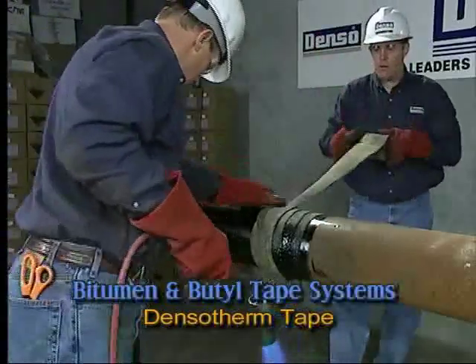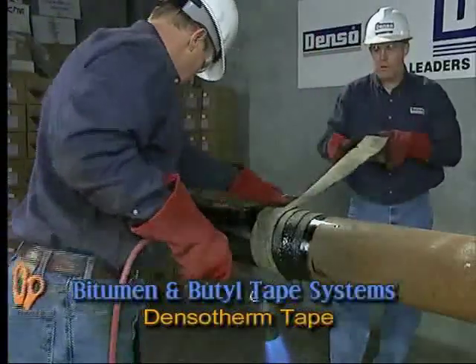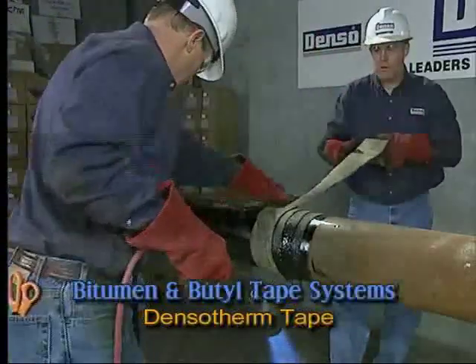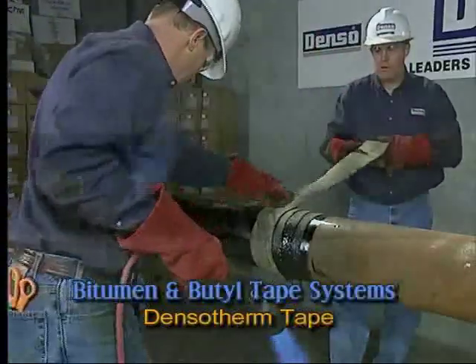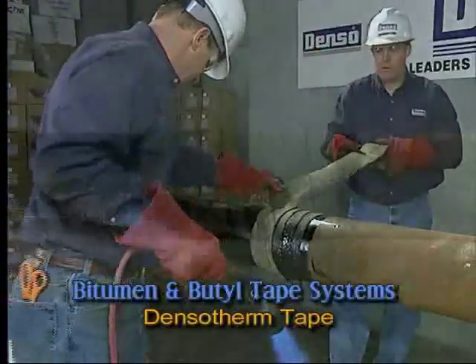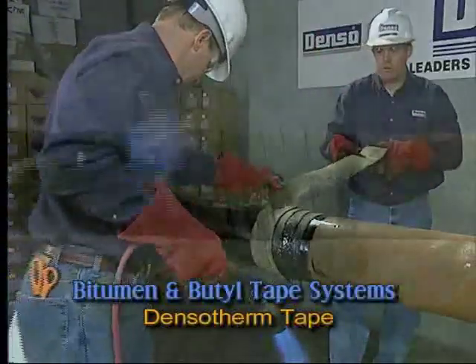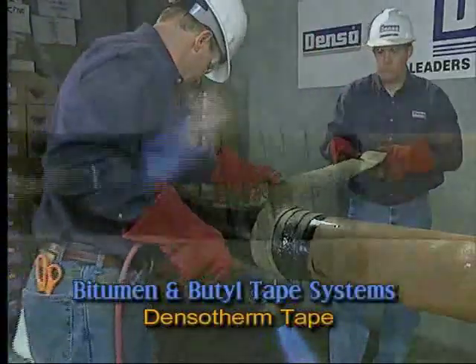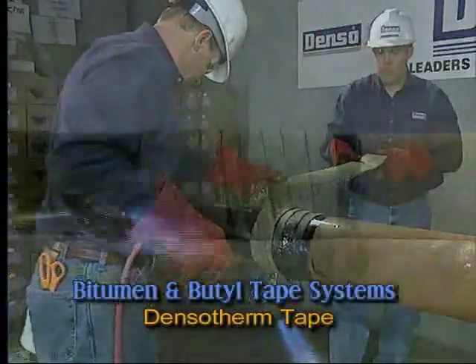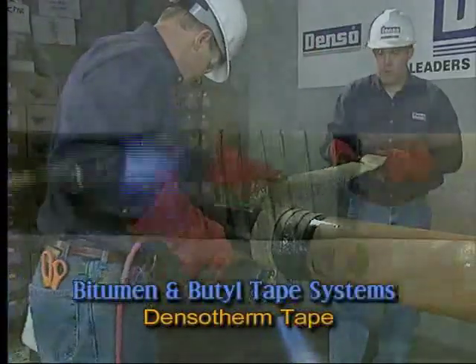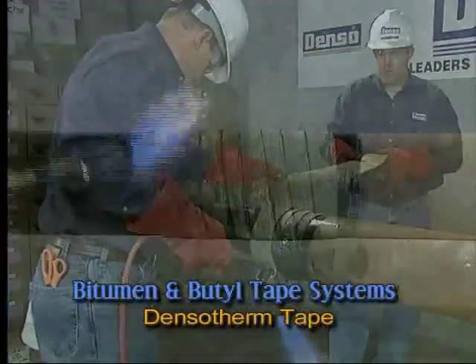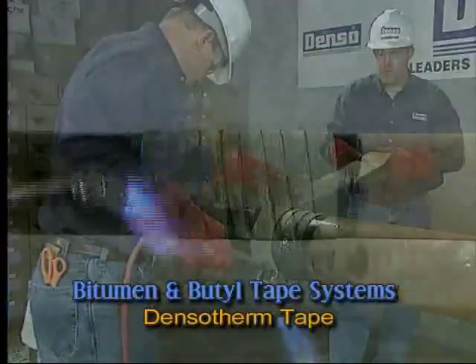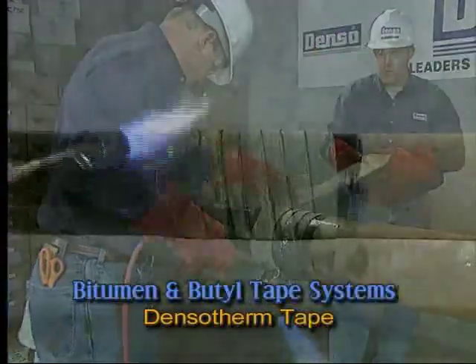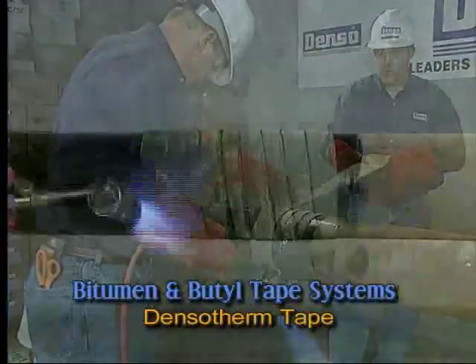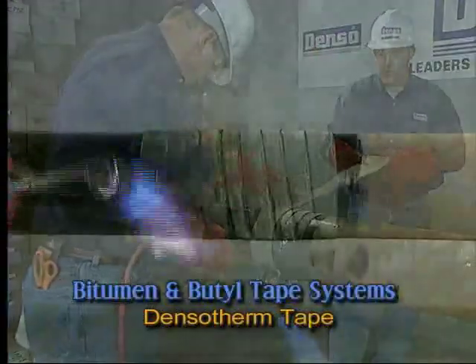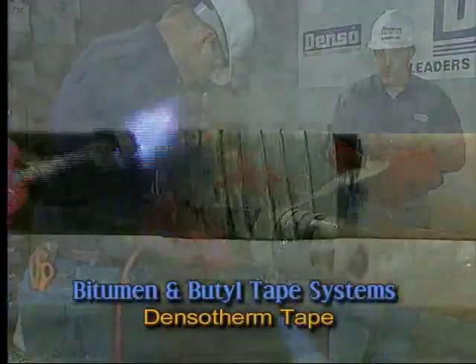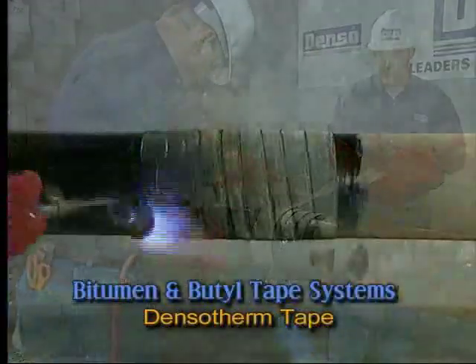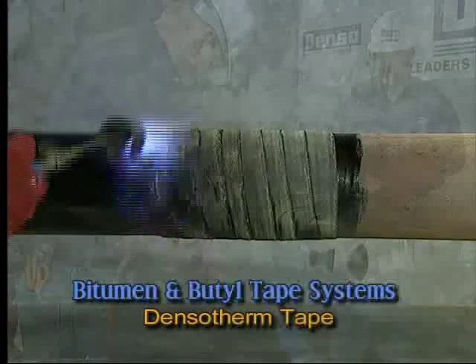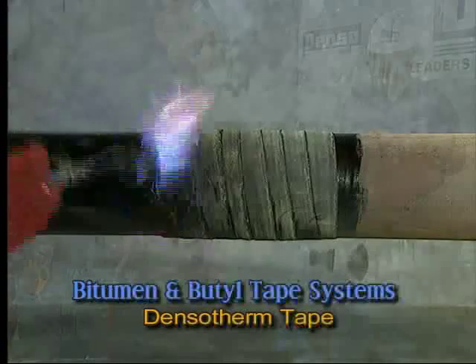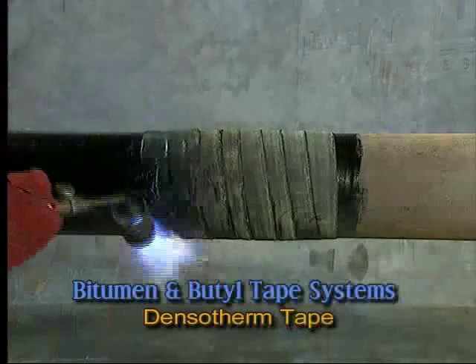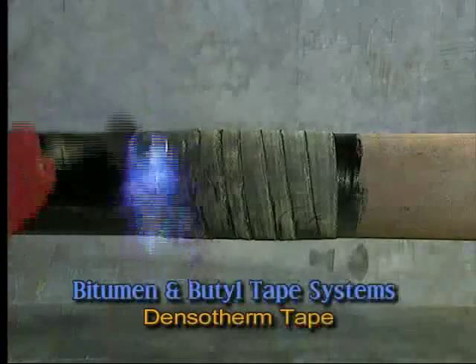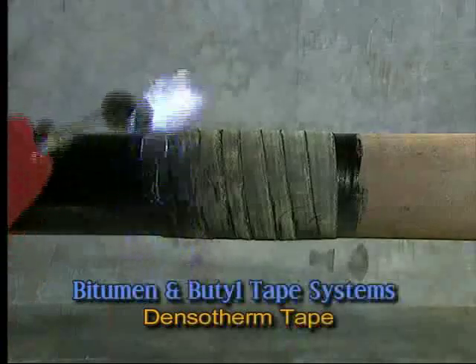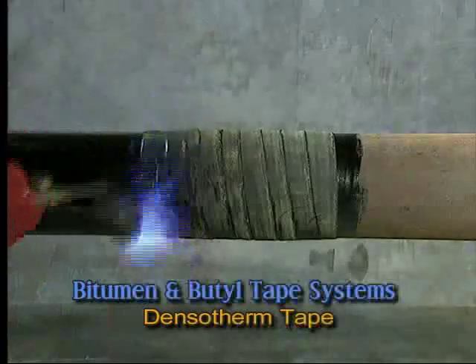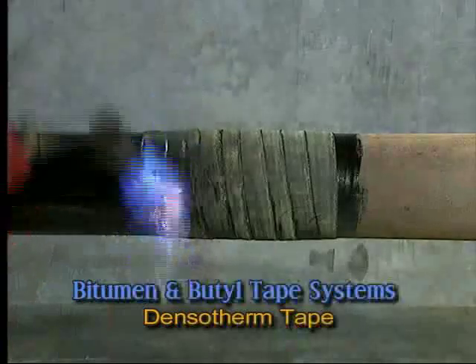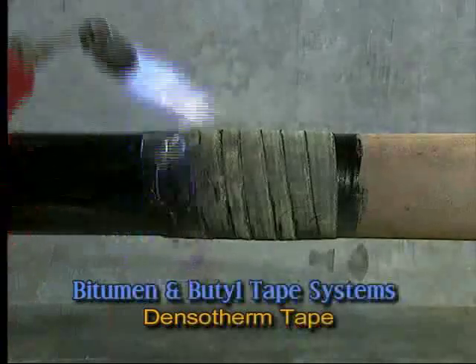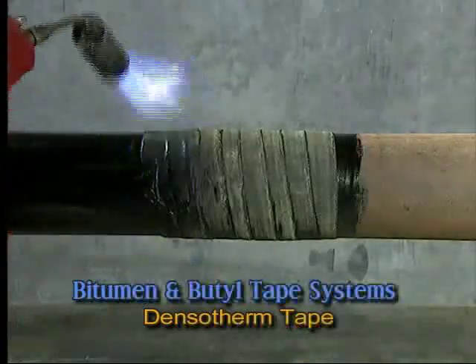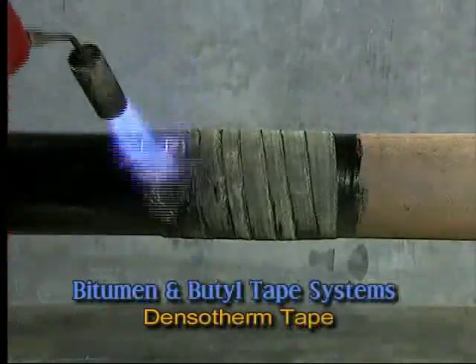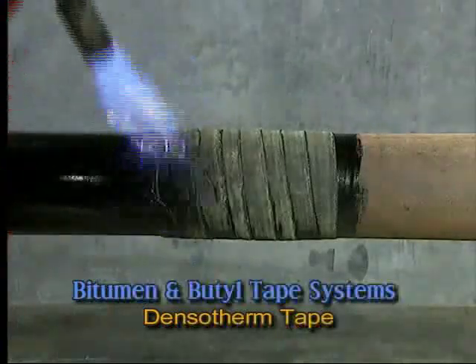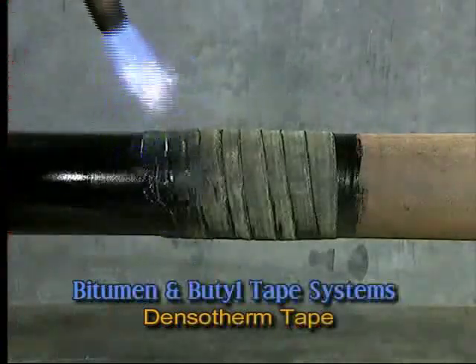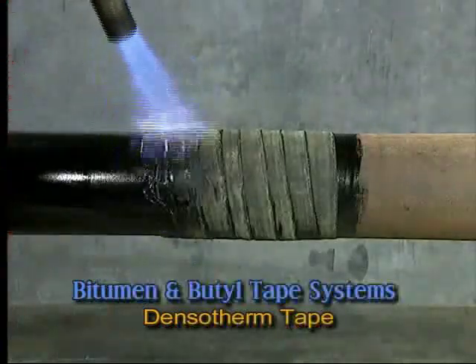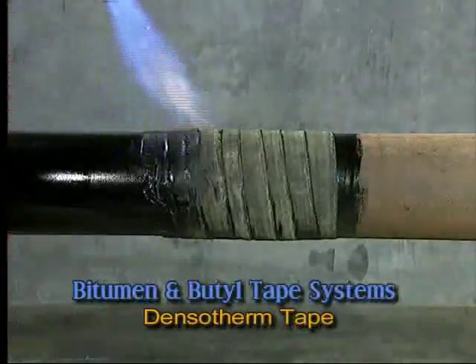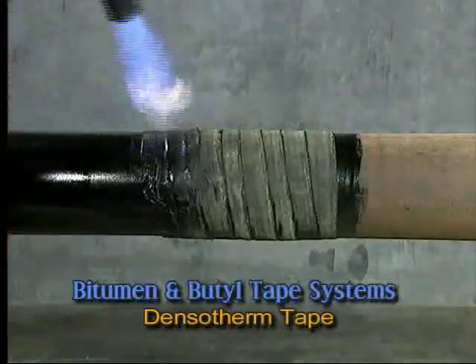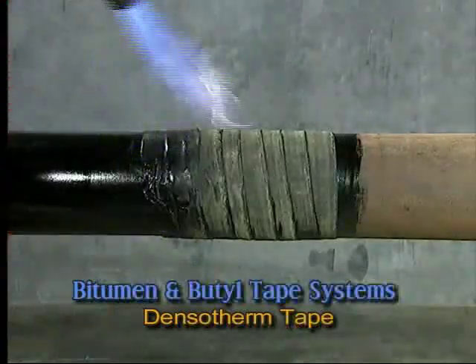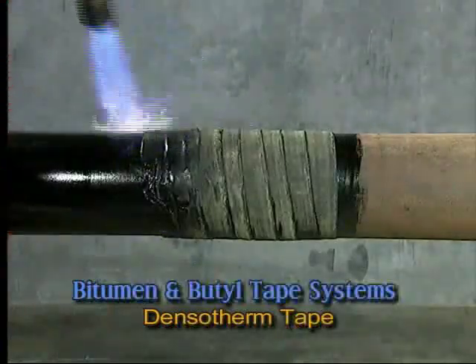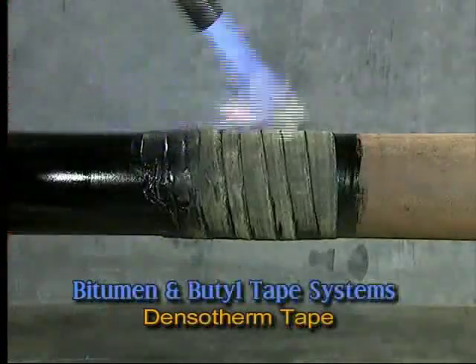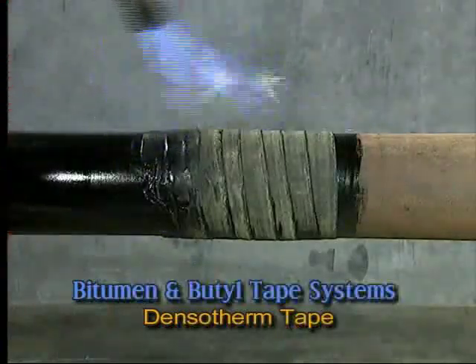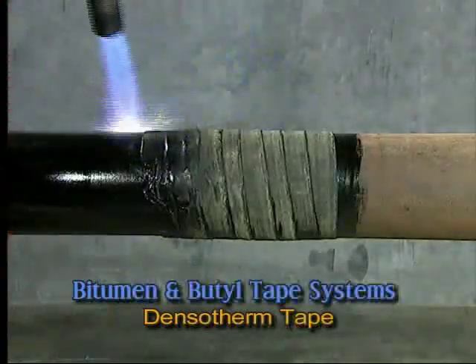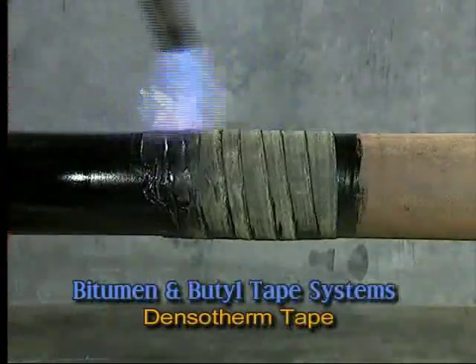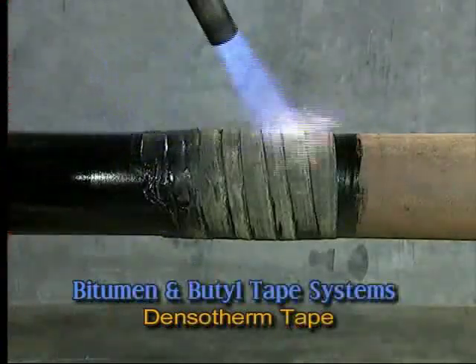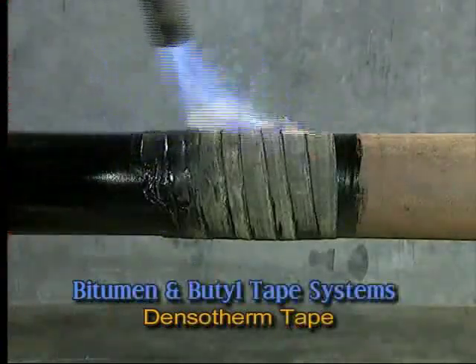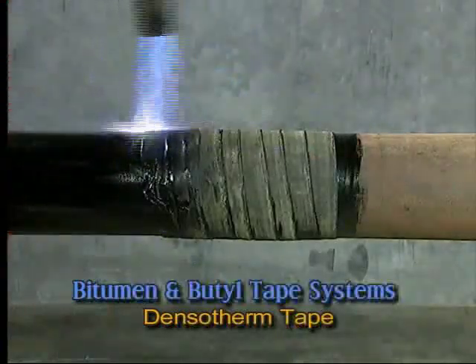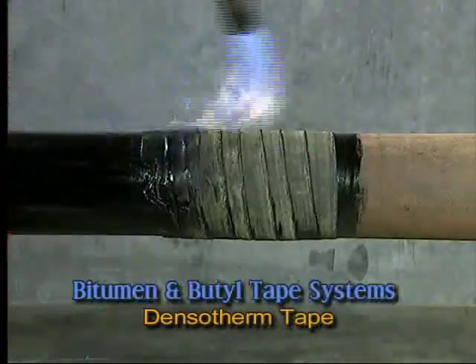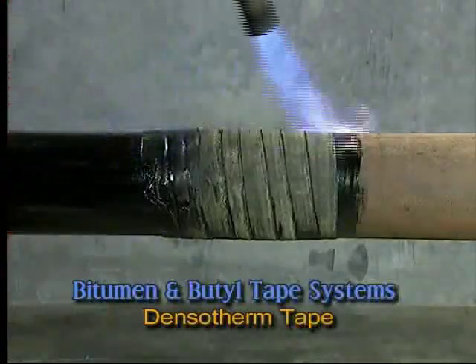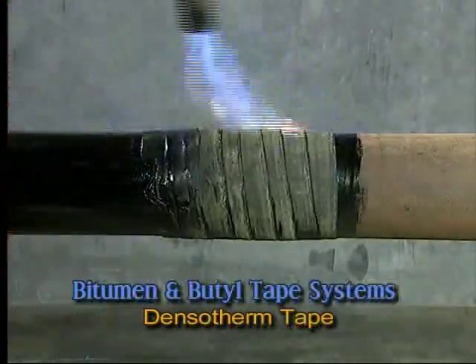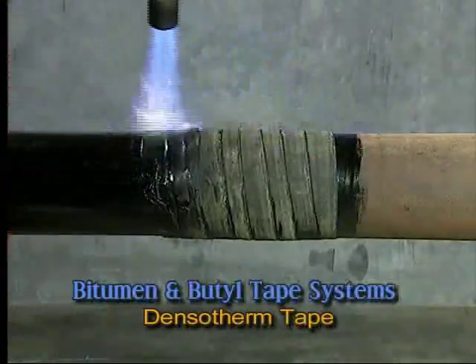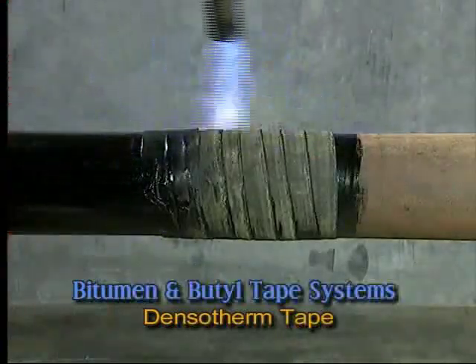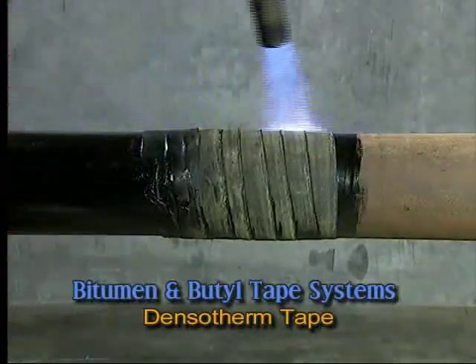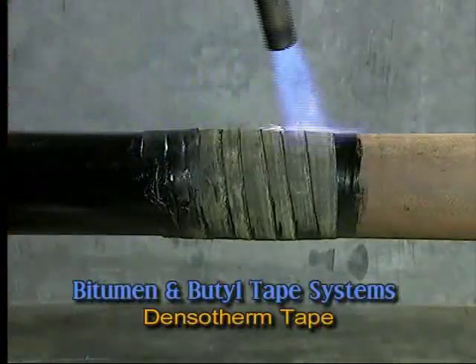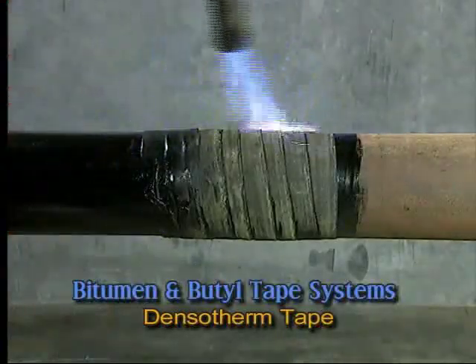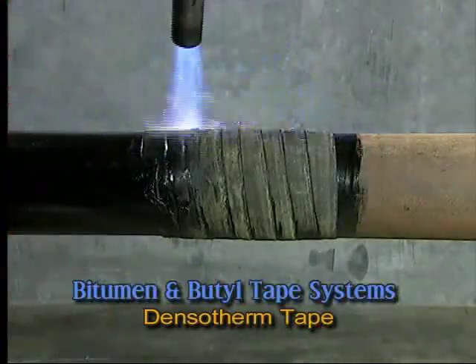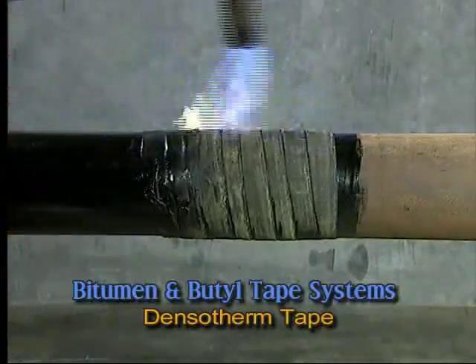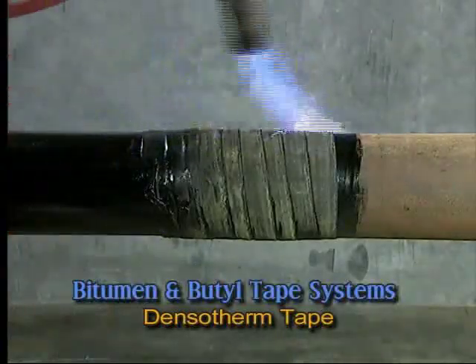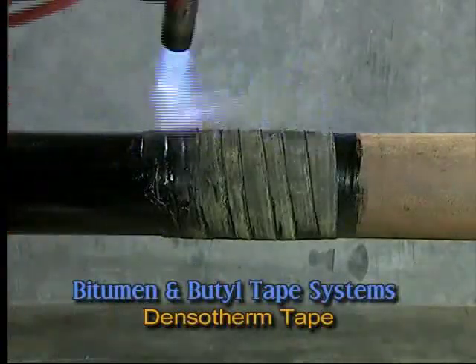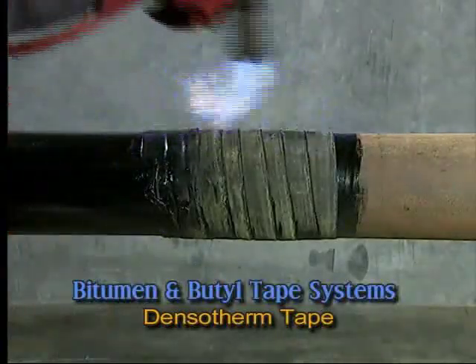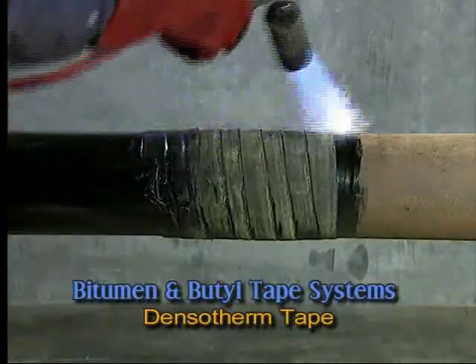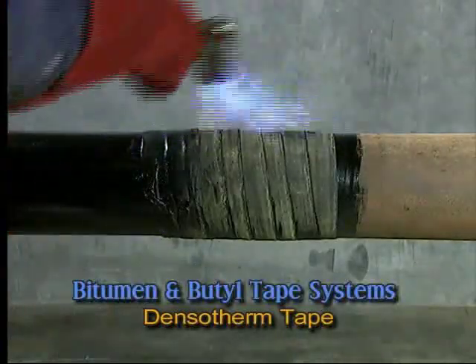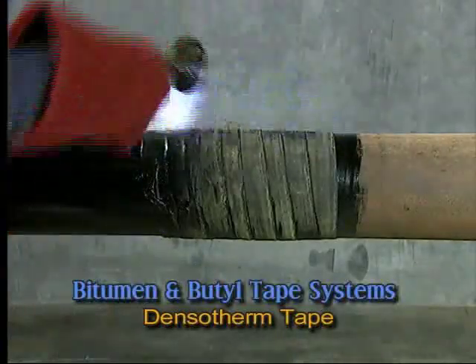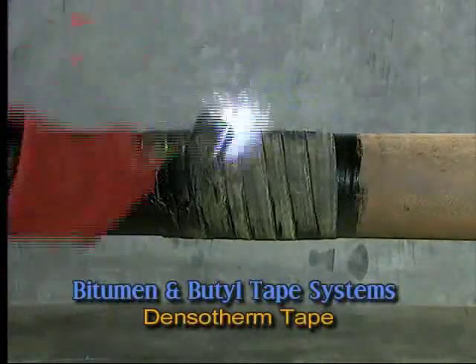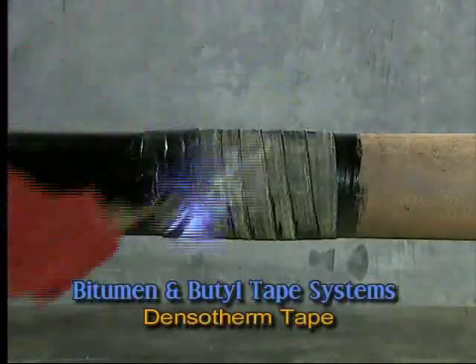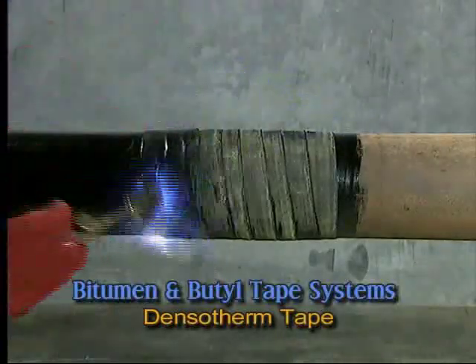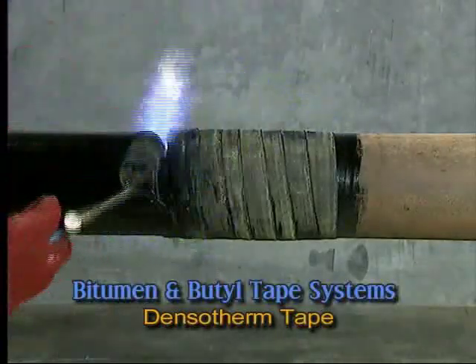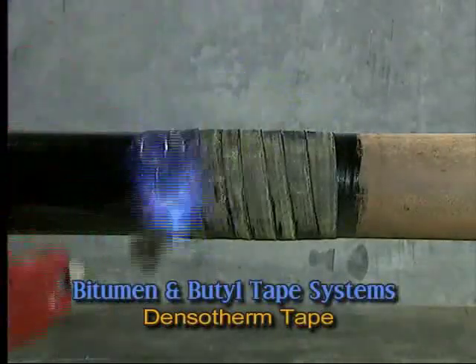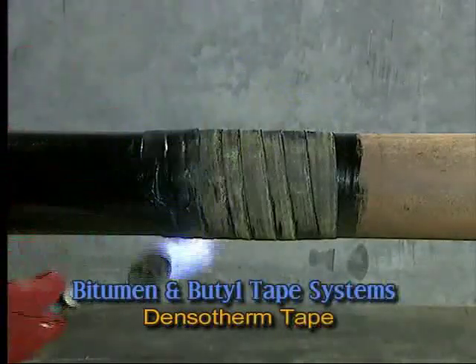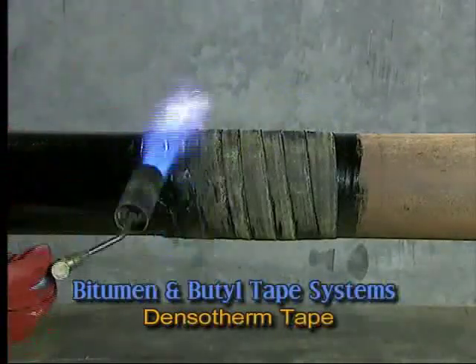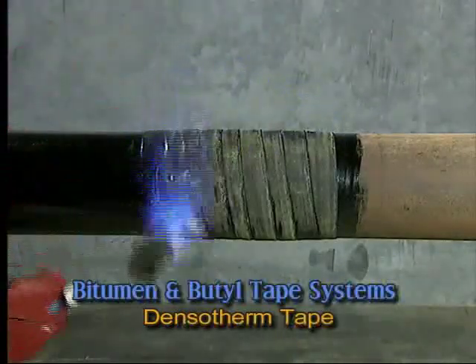Then apply heat to form a gloss-like texture to the outside of the tape upon completion of wrapping.